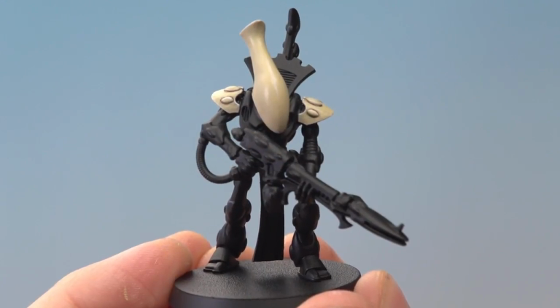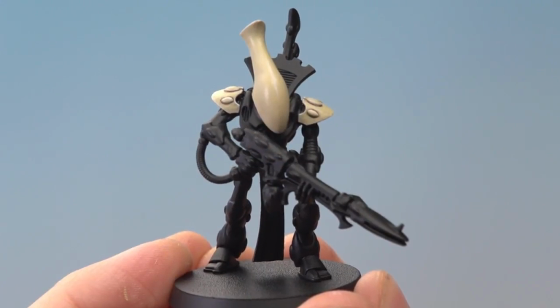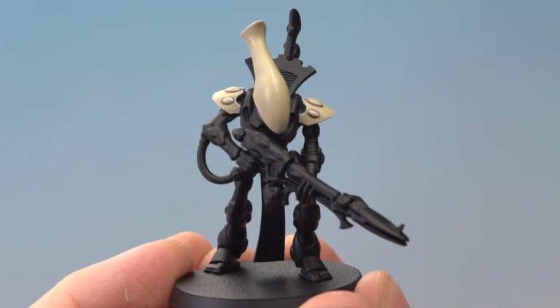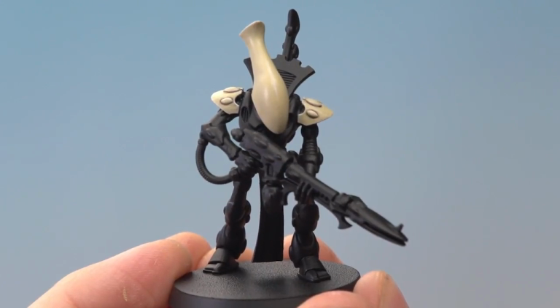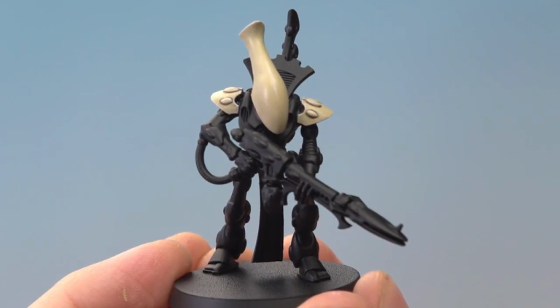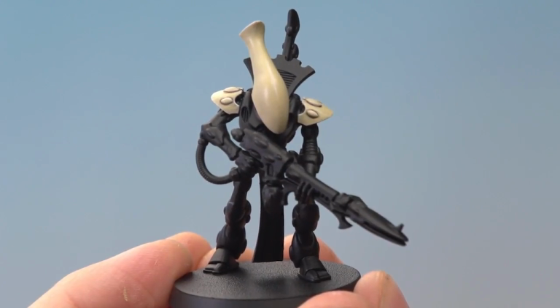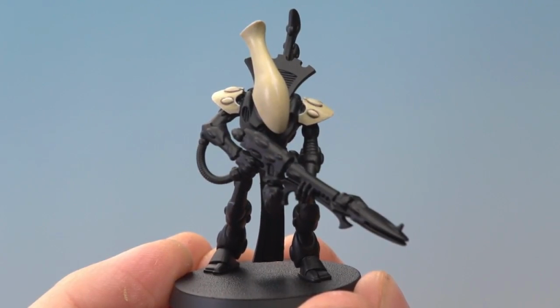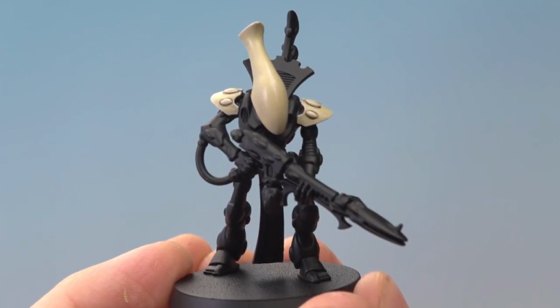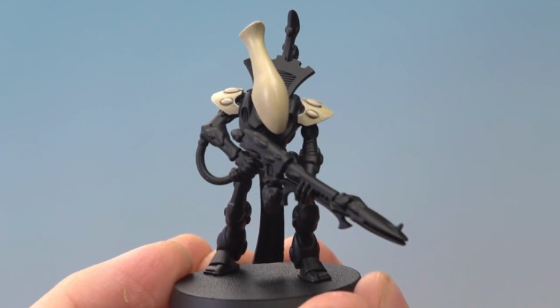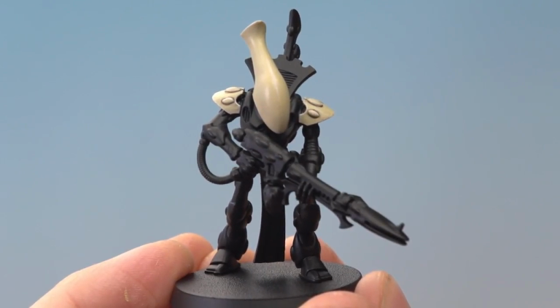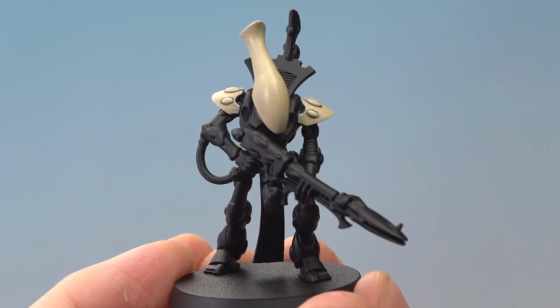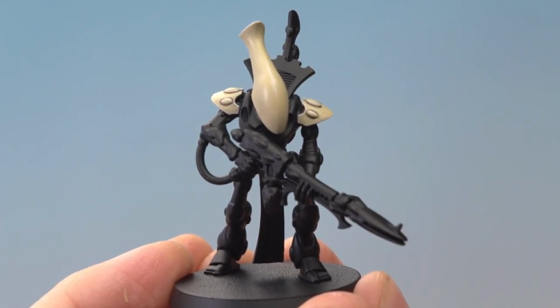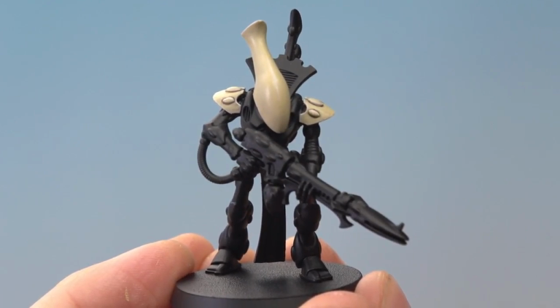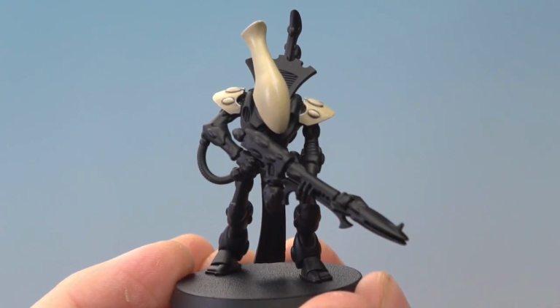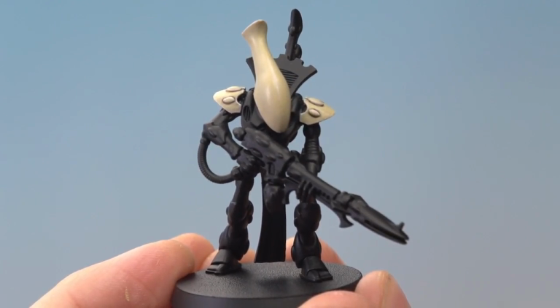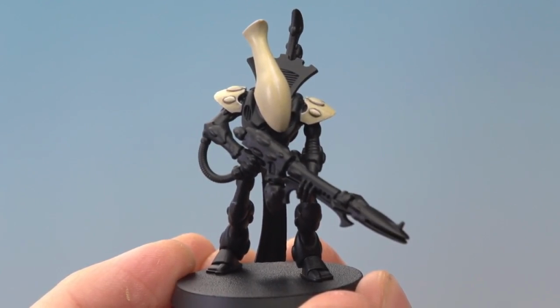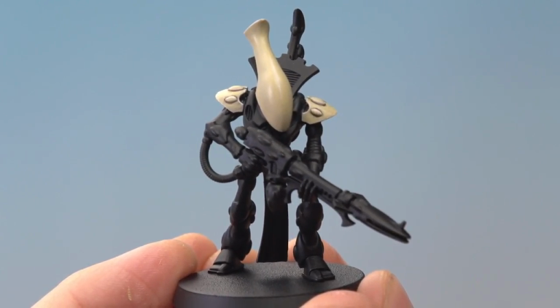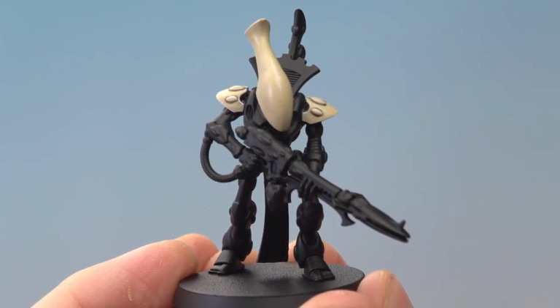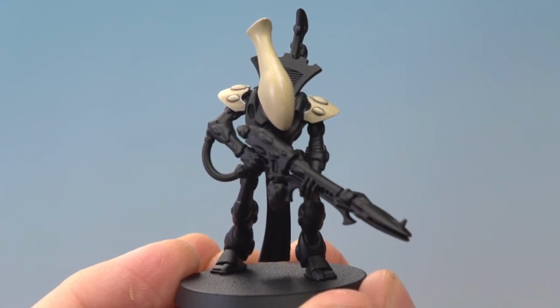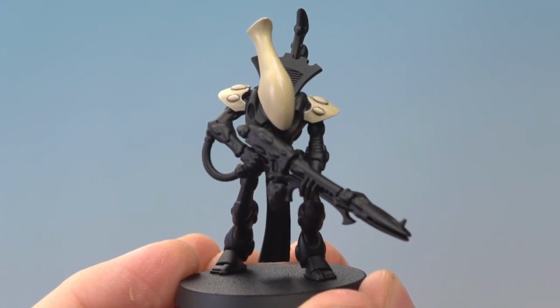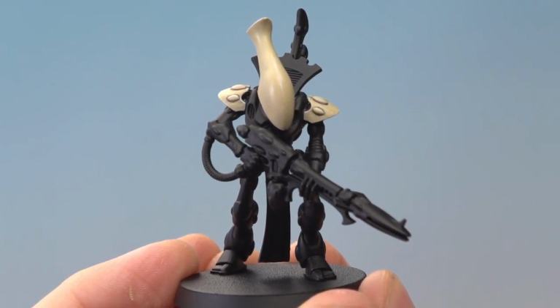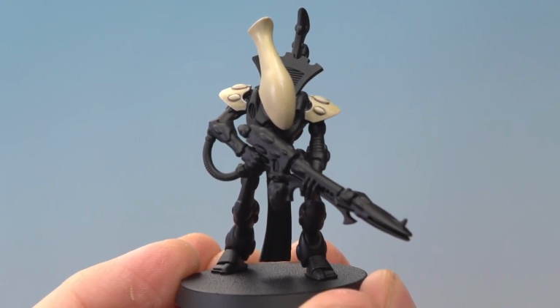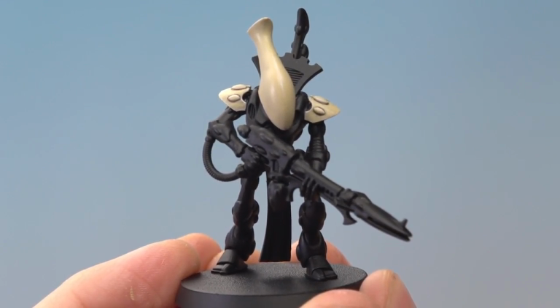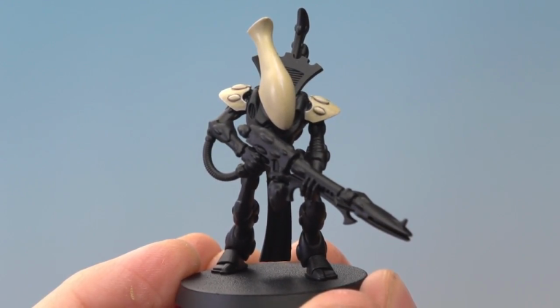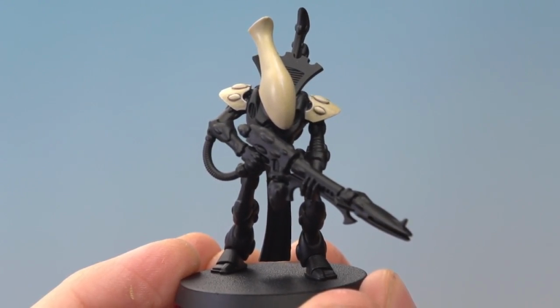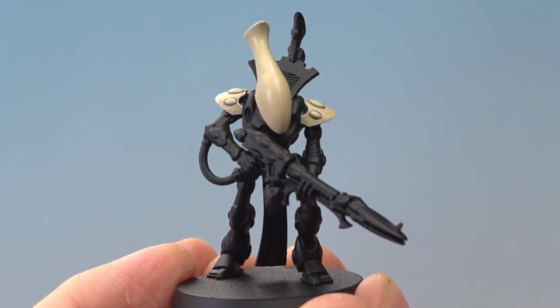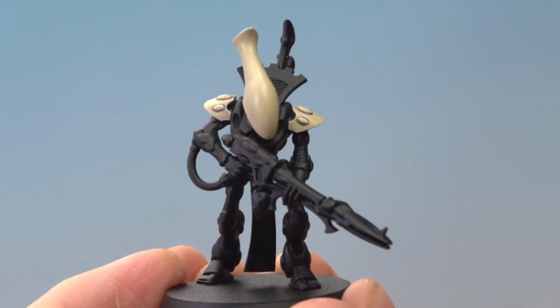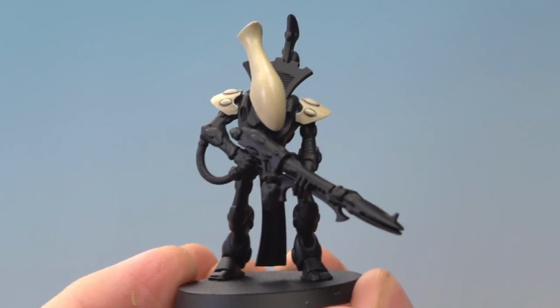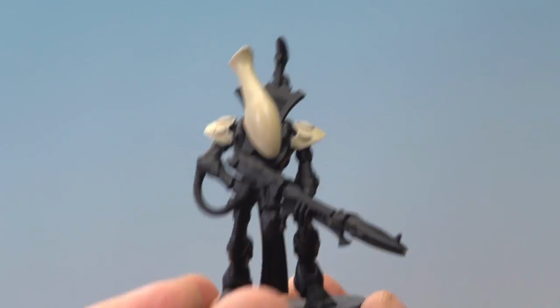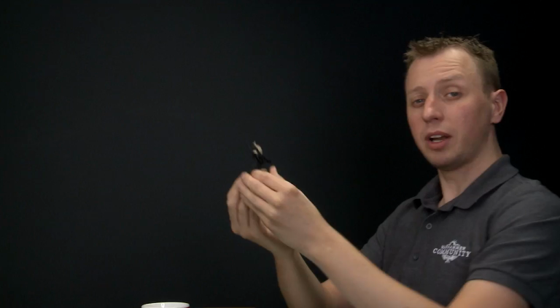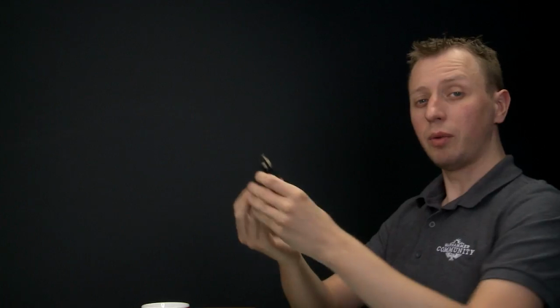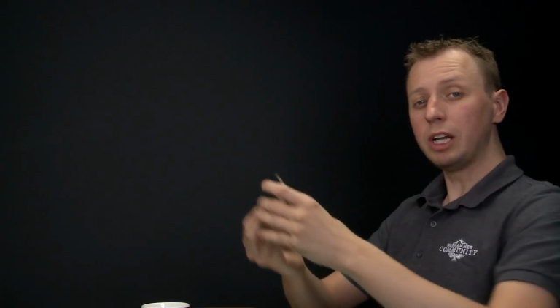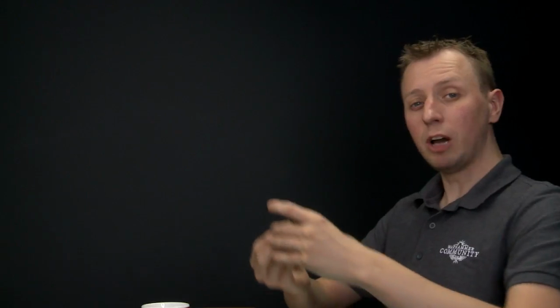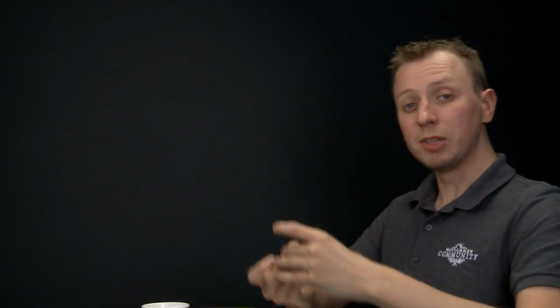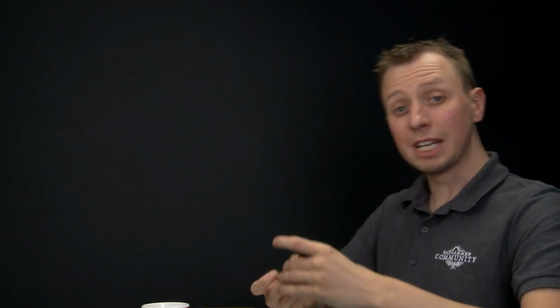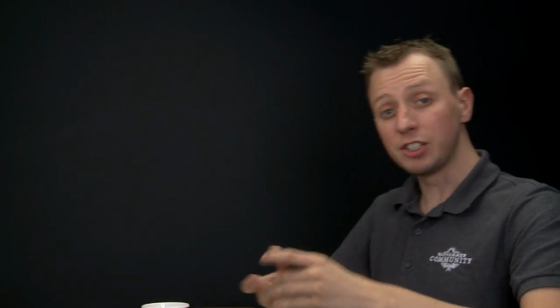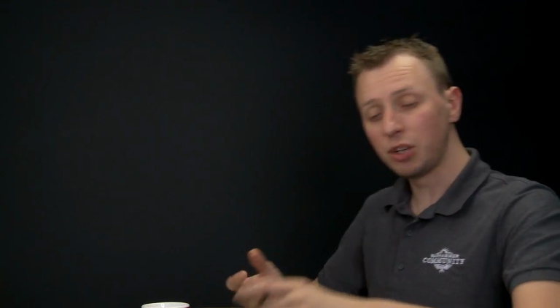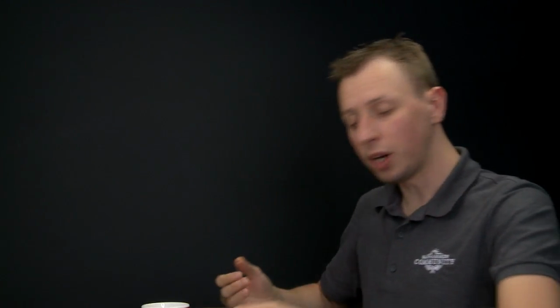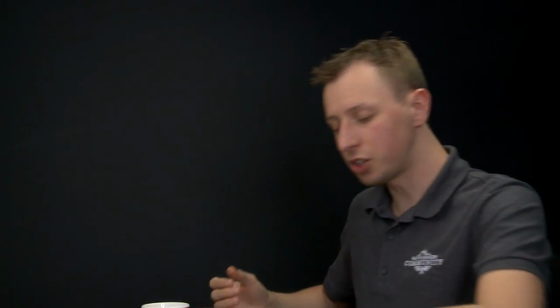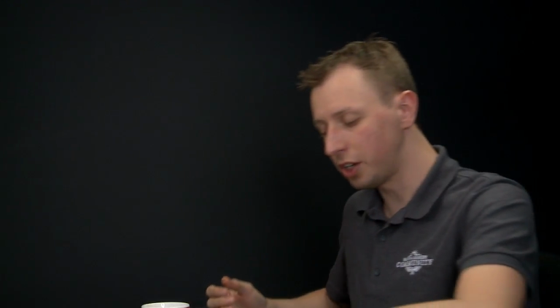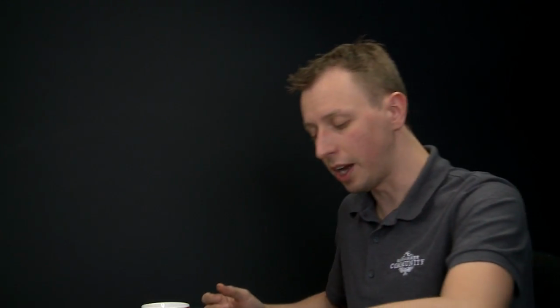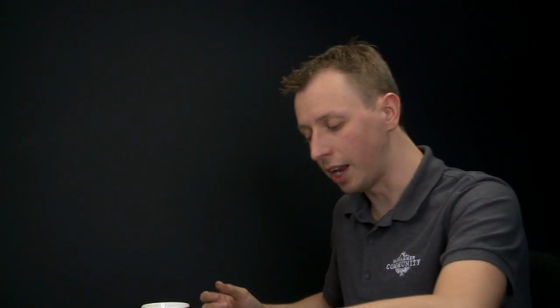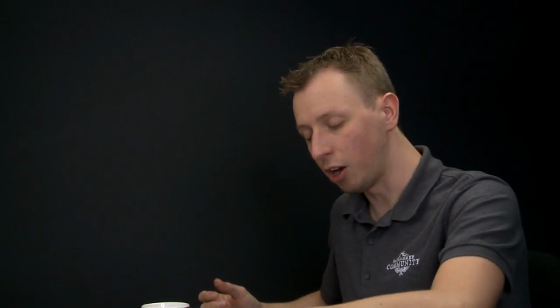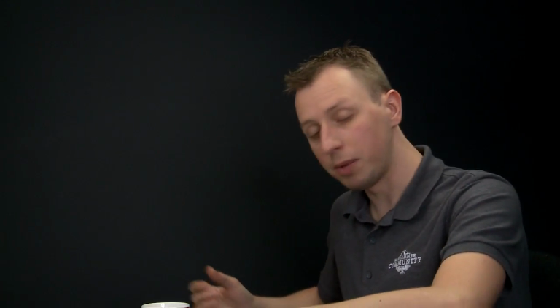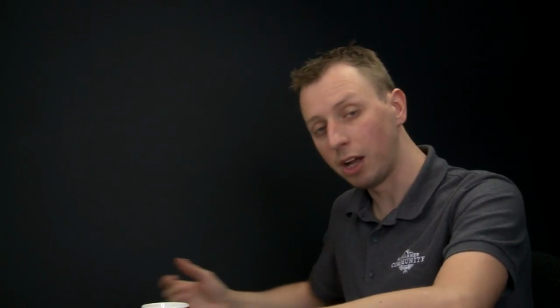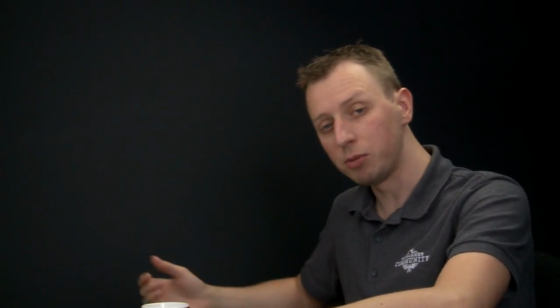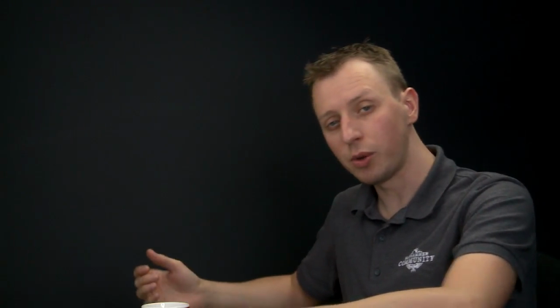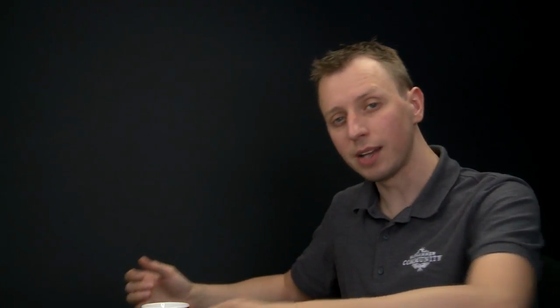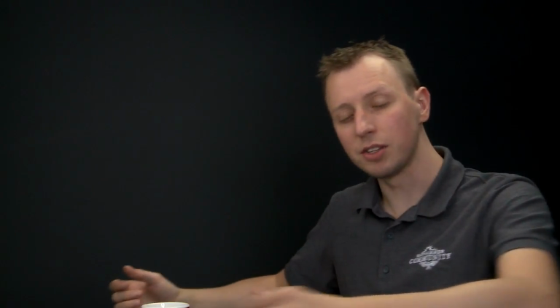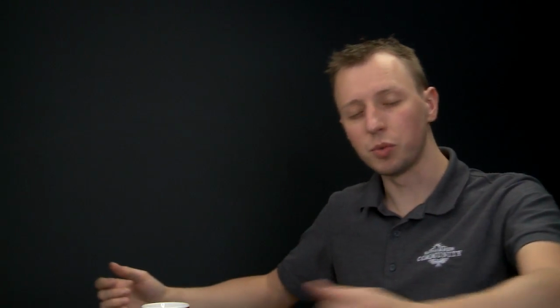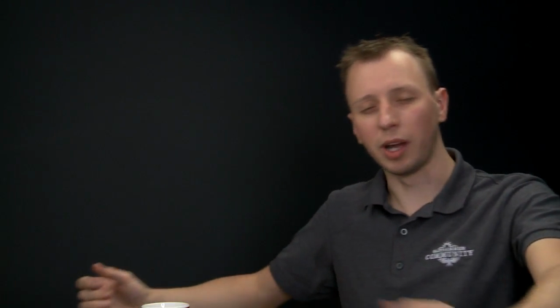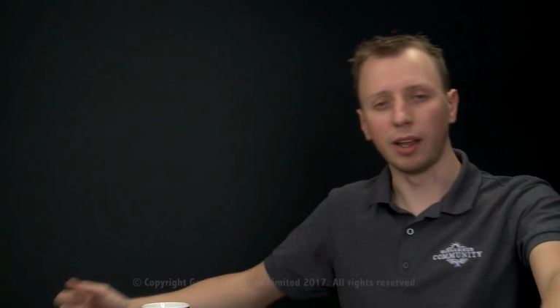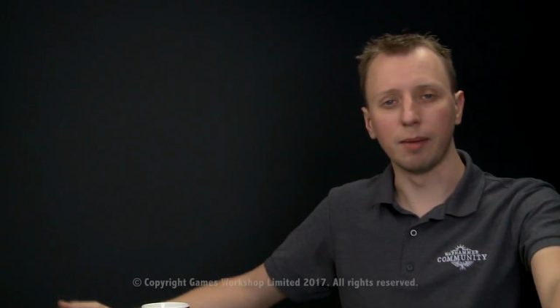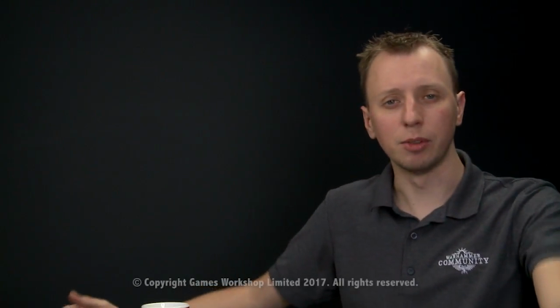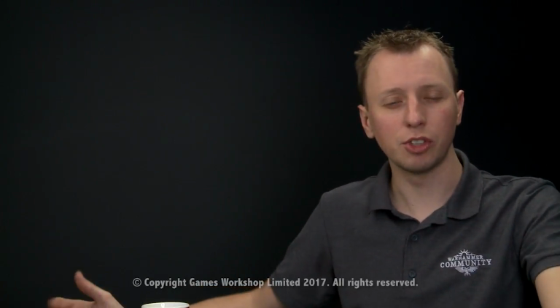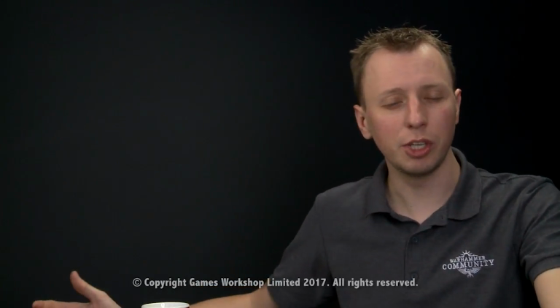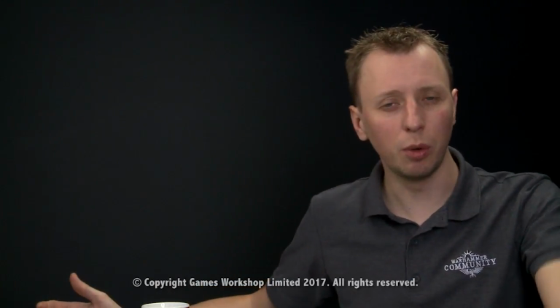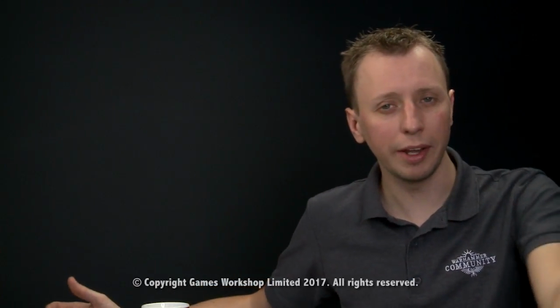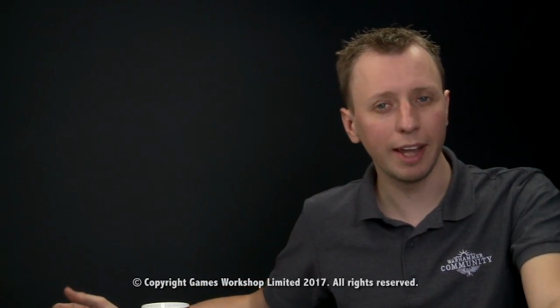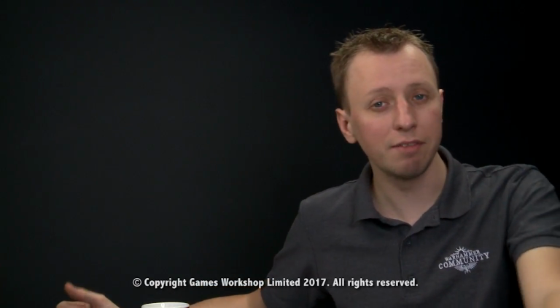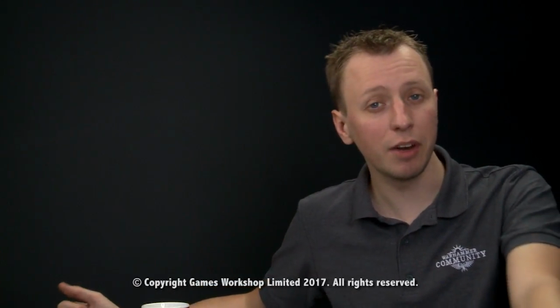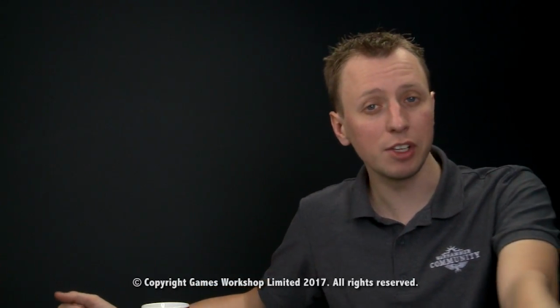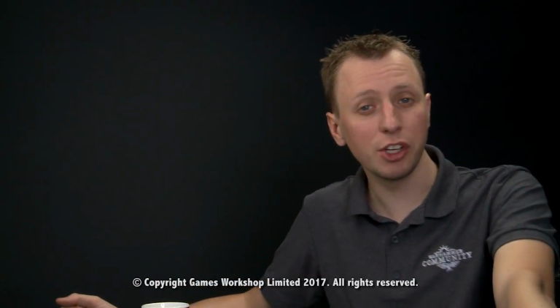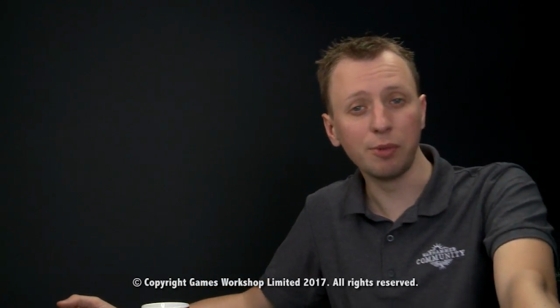And there we are — that's the Ulthway bone-coloured armour complete. Jacquin, I really hope that's answered your question and I hope it helps you out as well. We'll see you all again very soon.